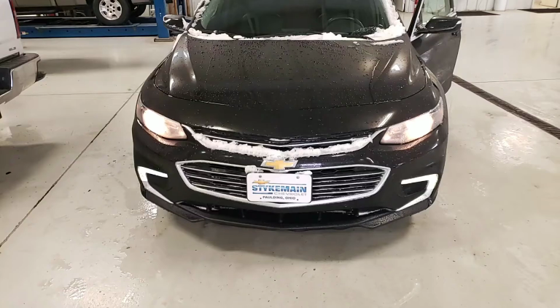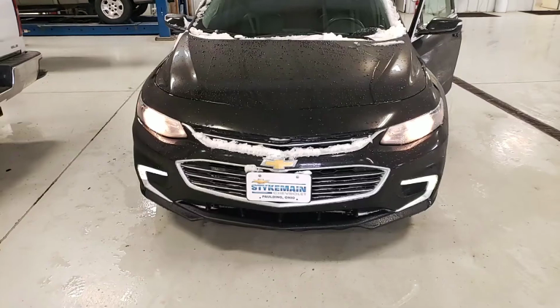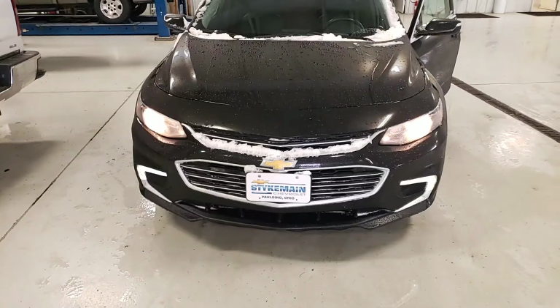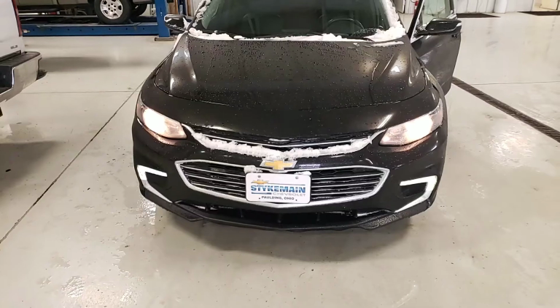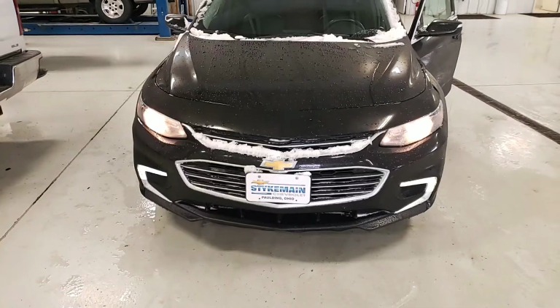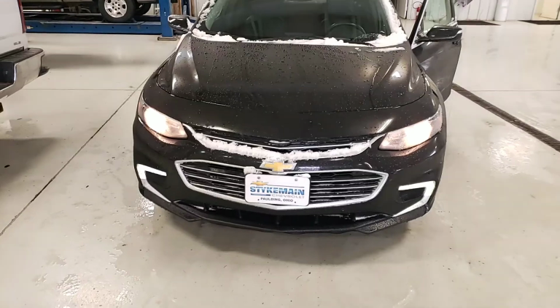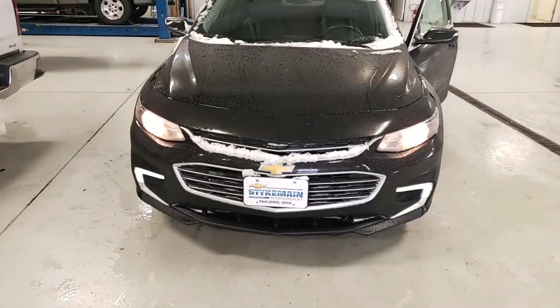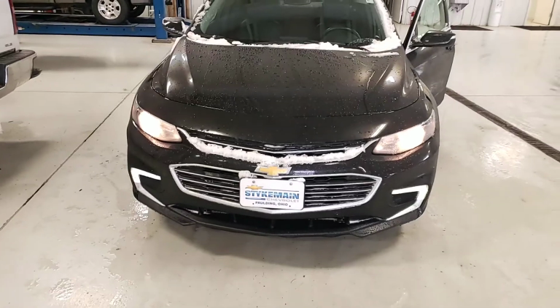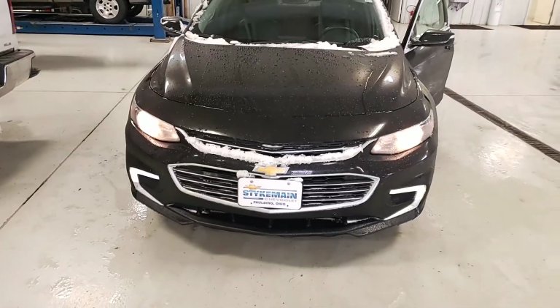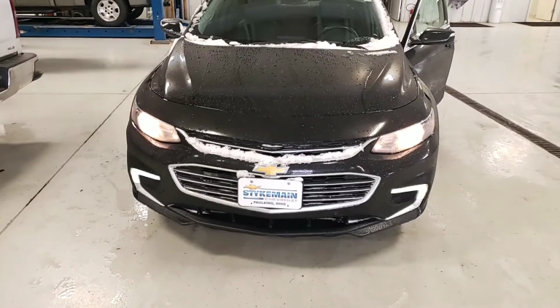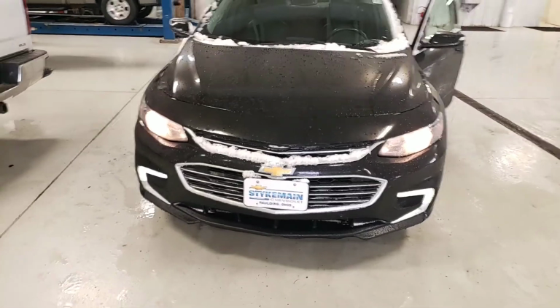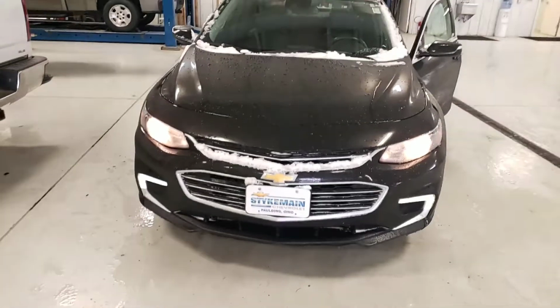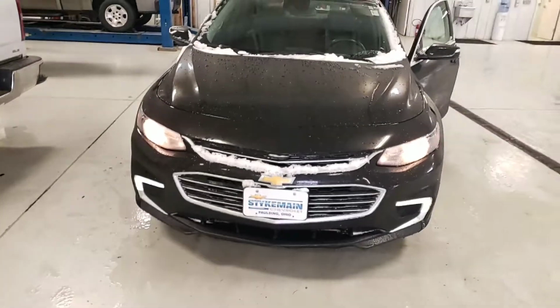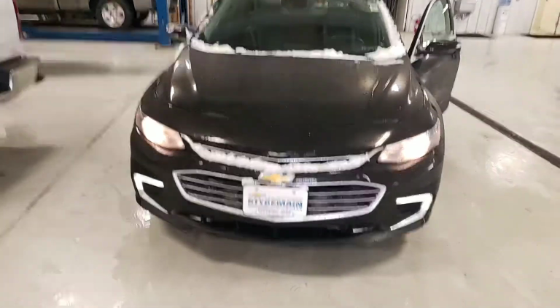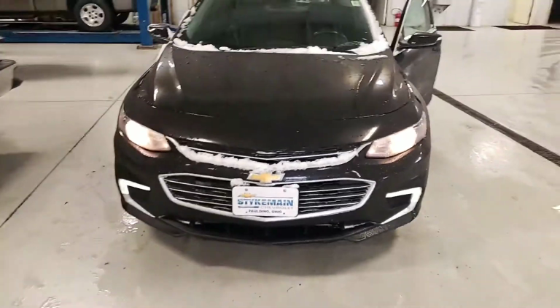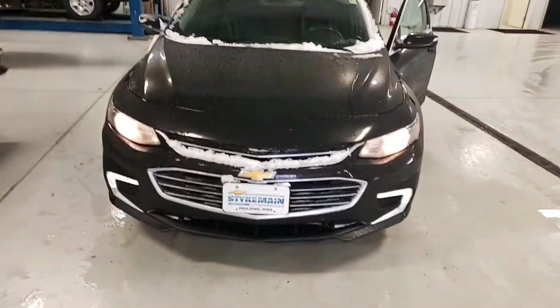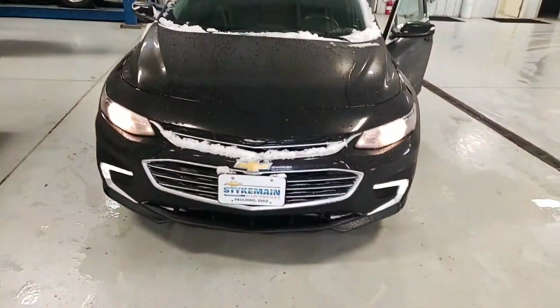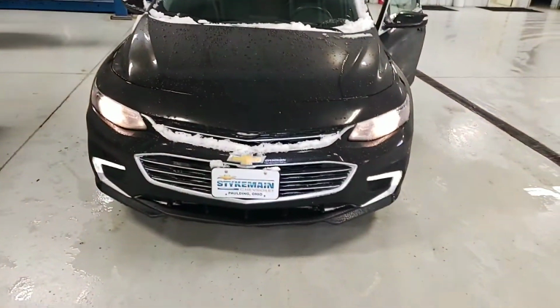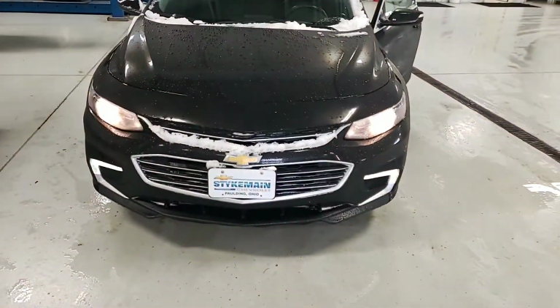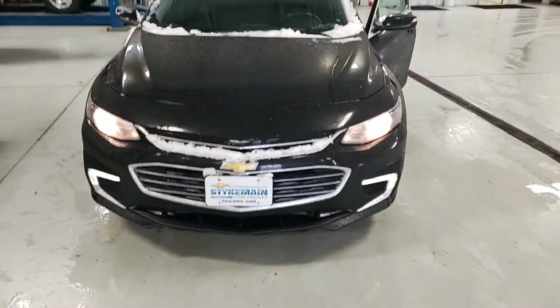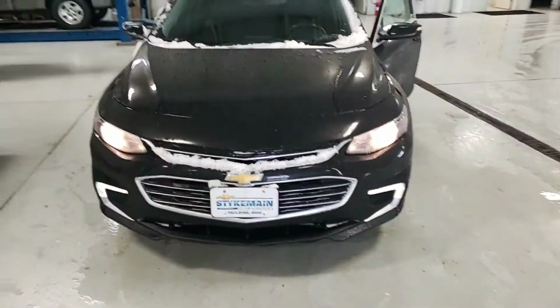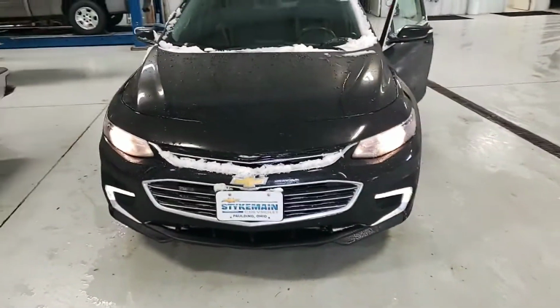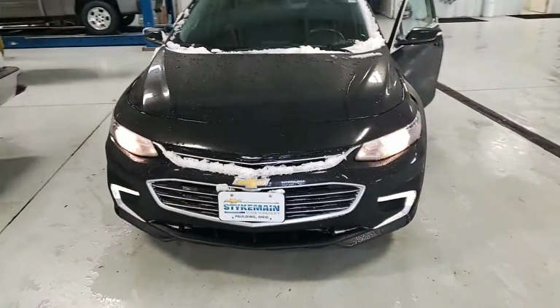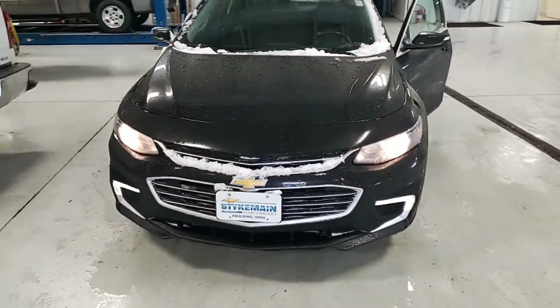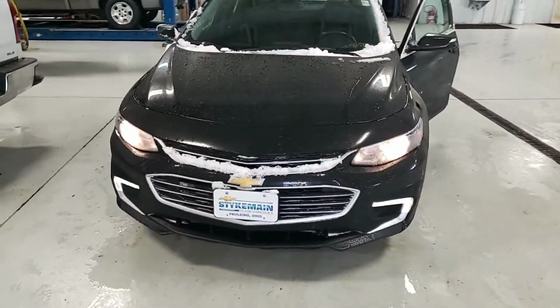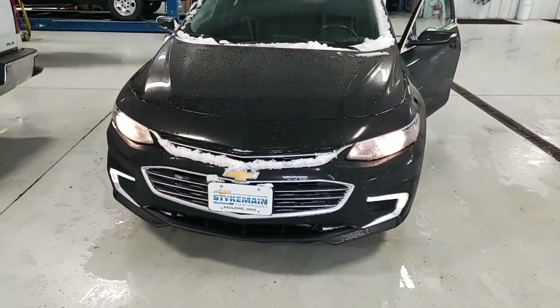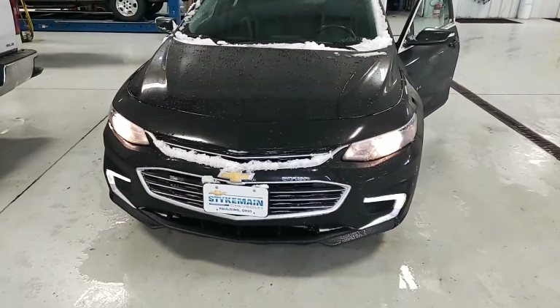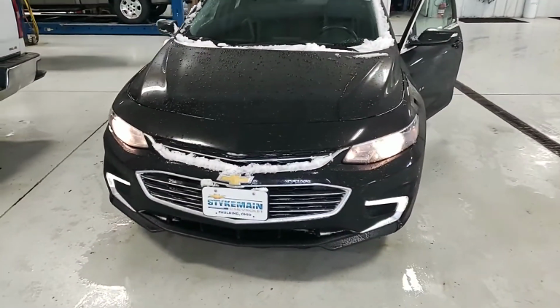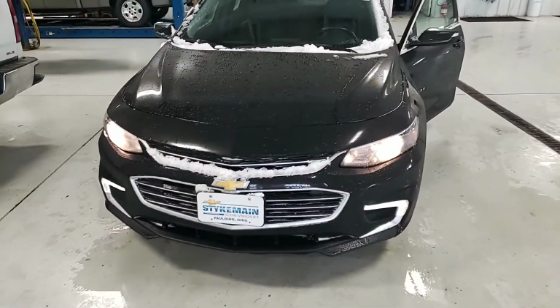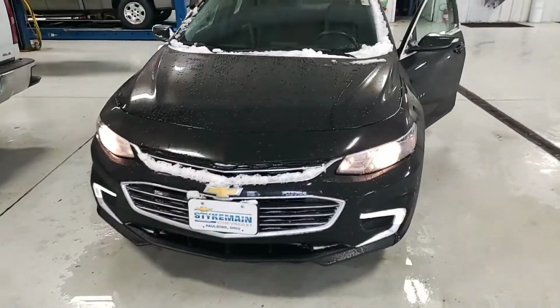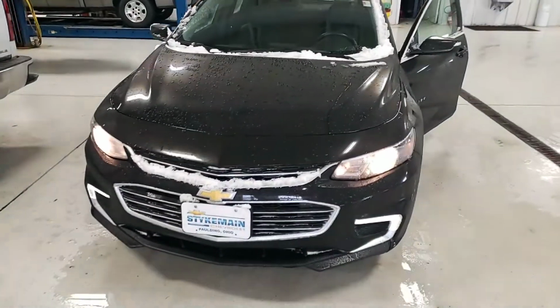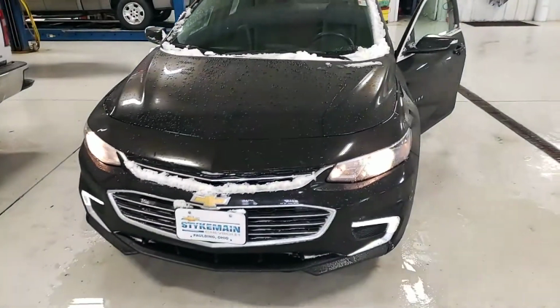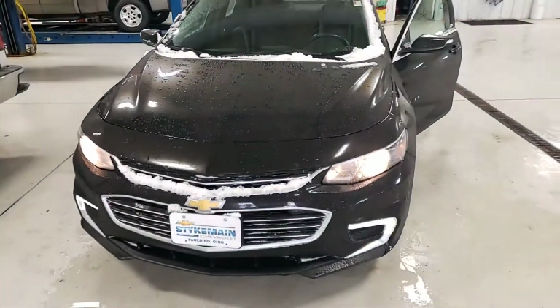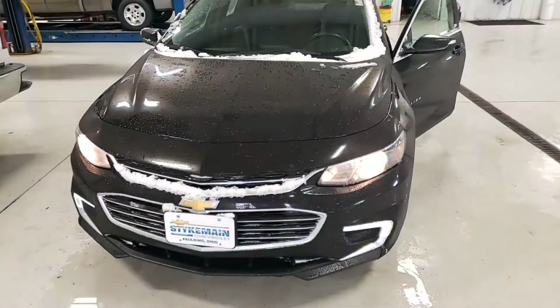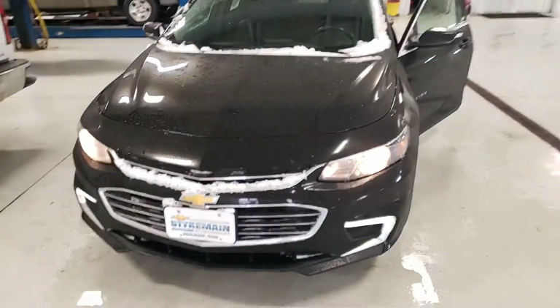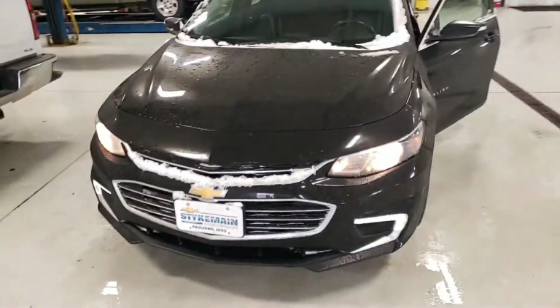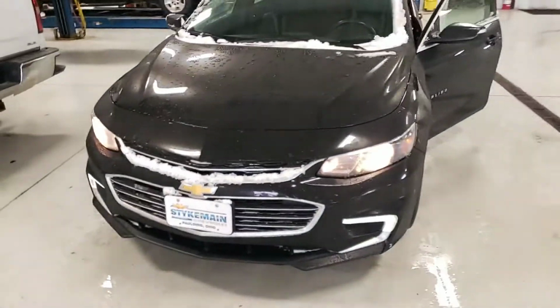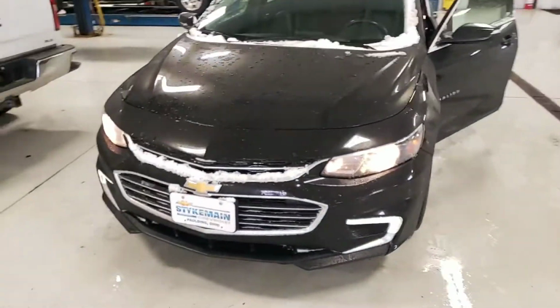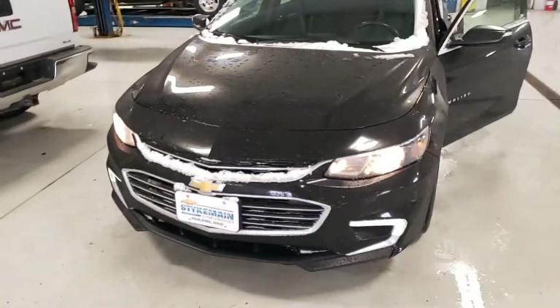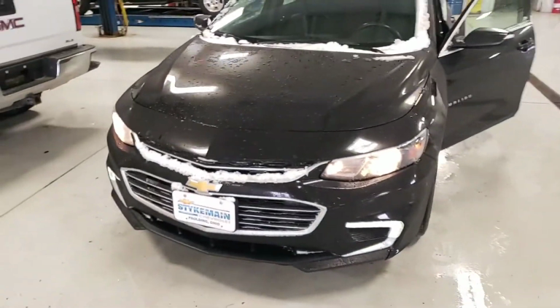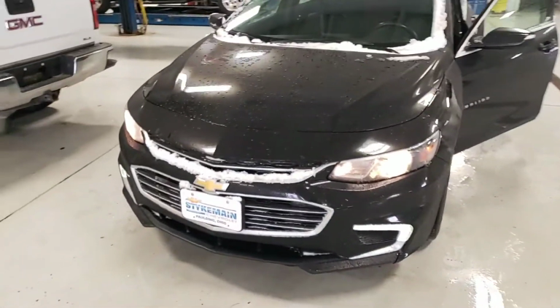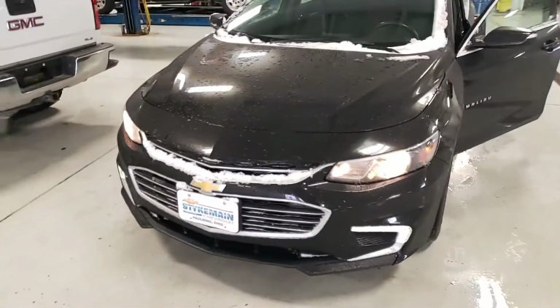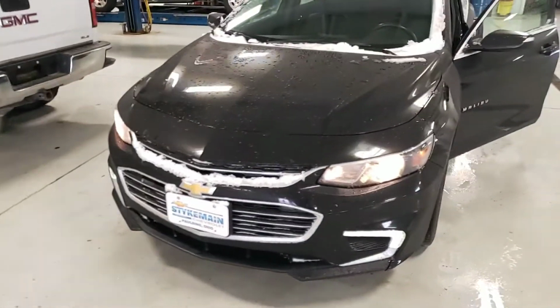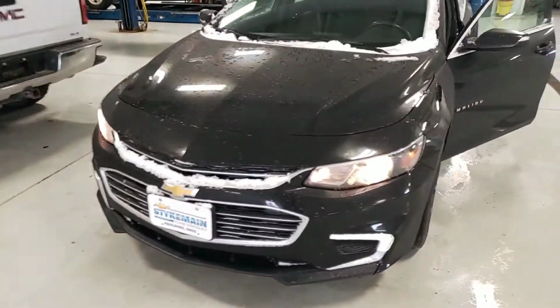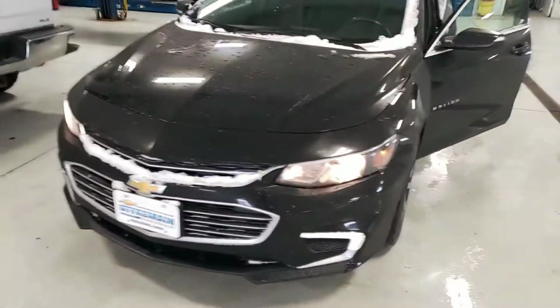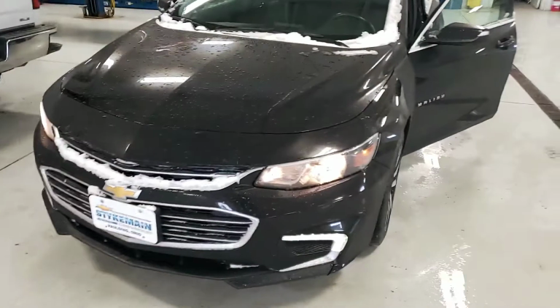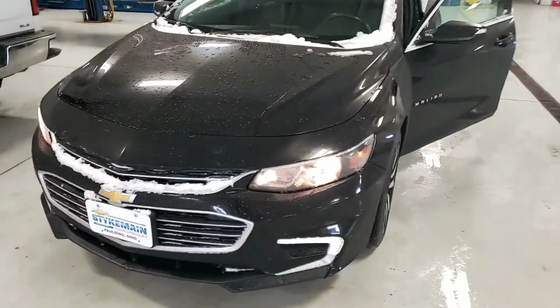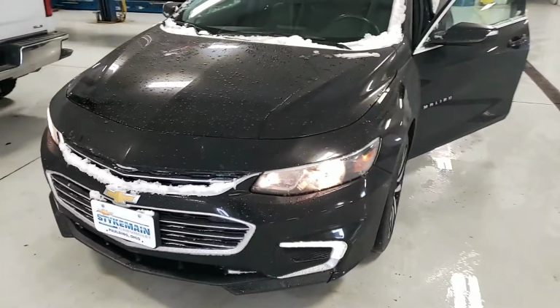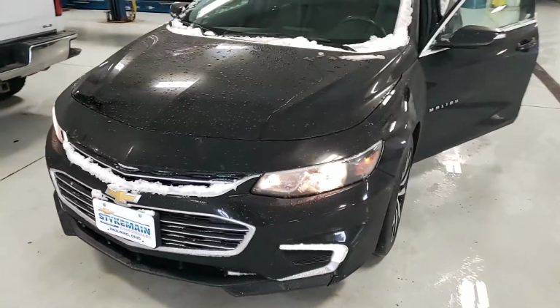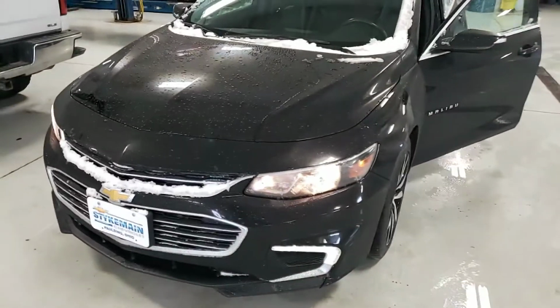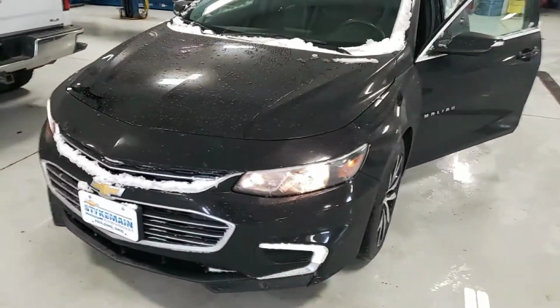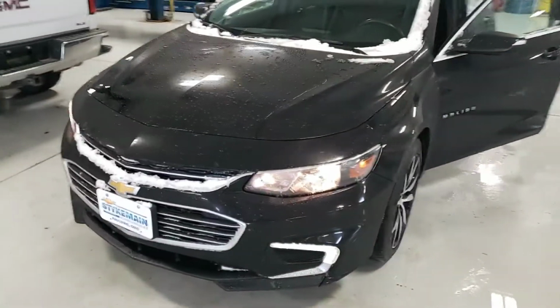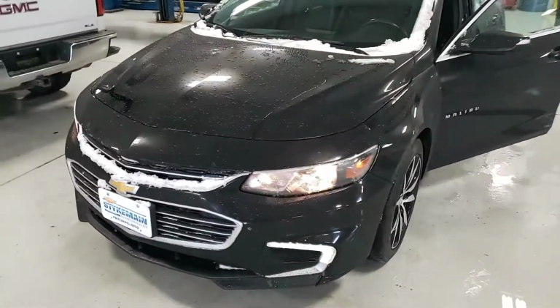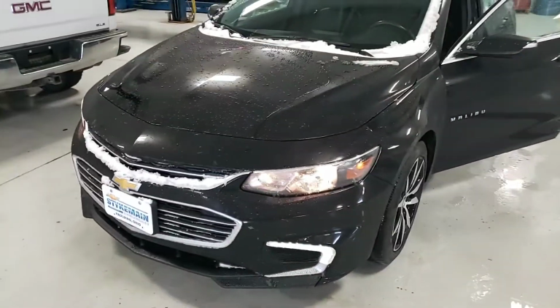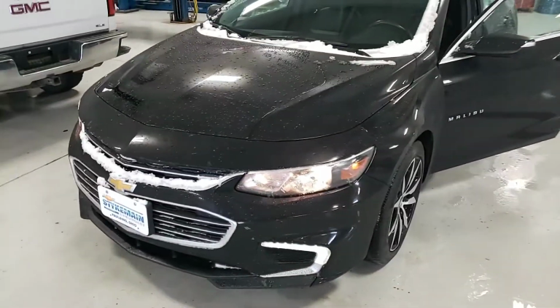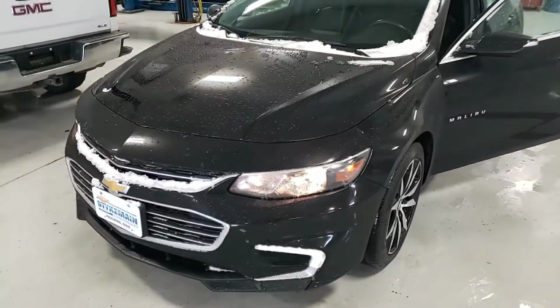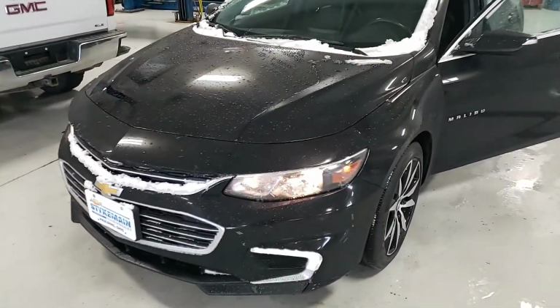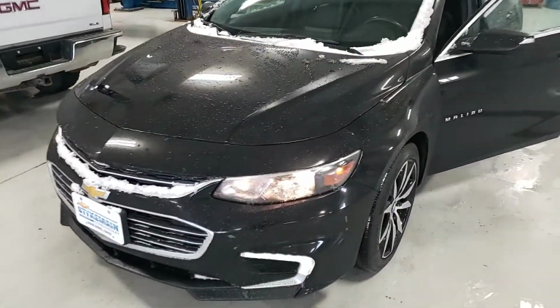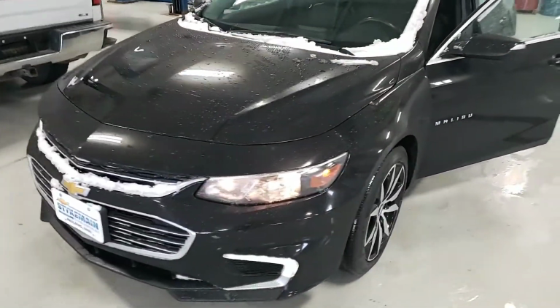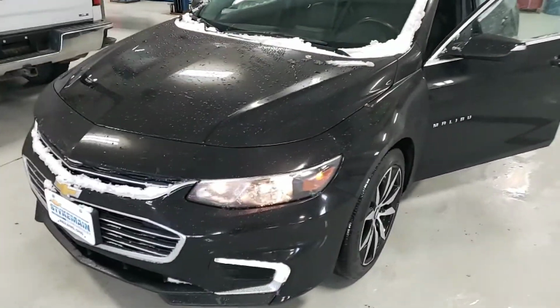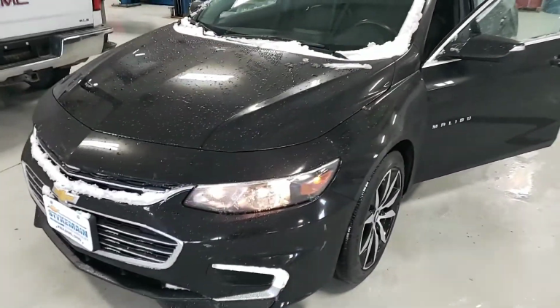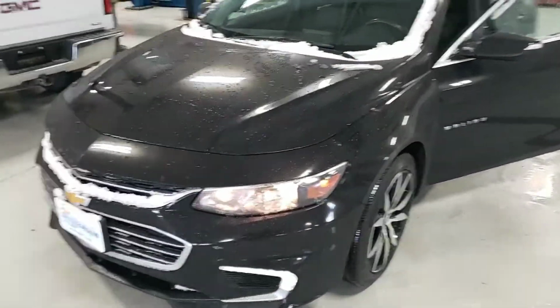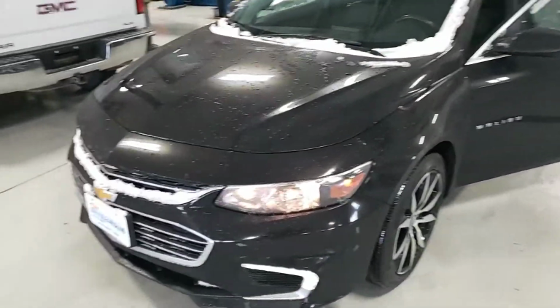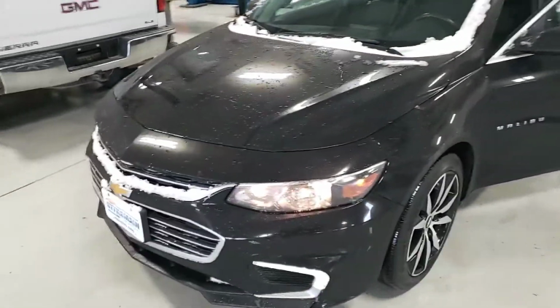Good afternoon, Erica. This is DeVon Pearson again at Steckman Chevrolet. And here's your second car.